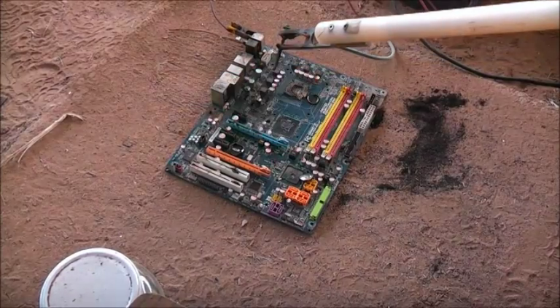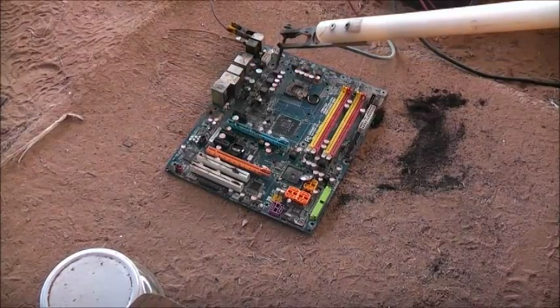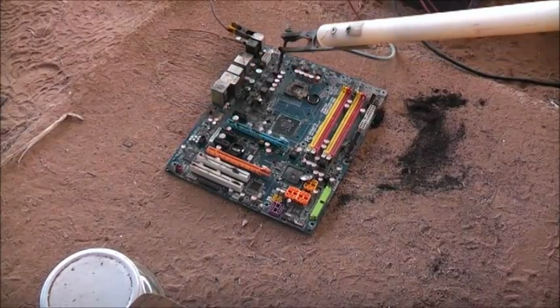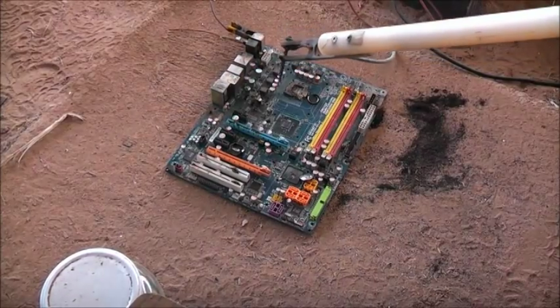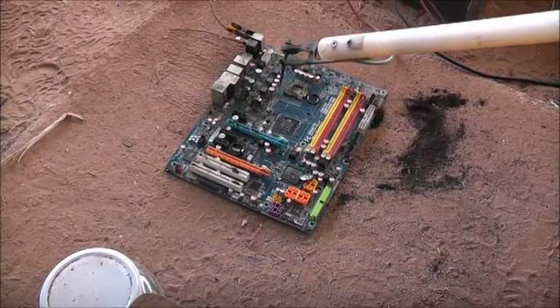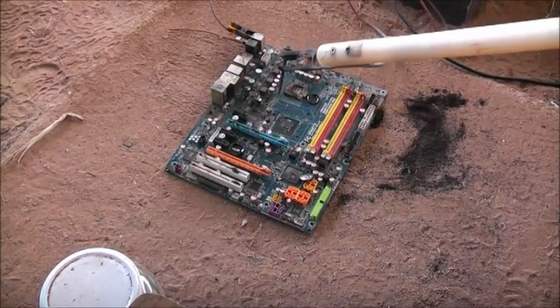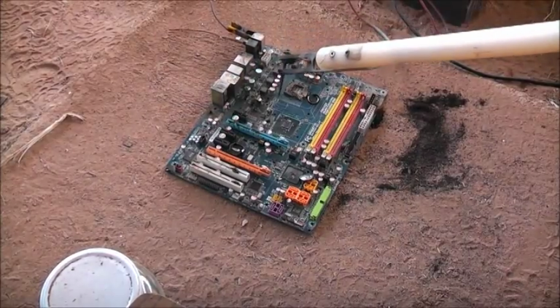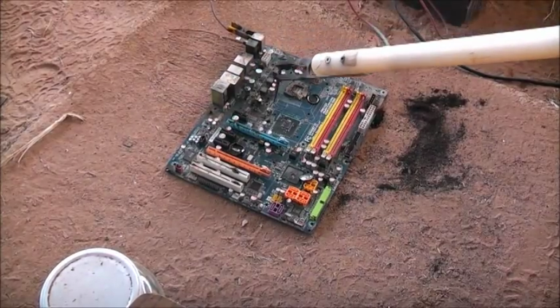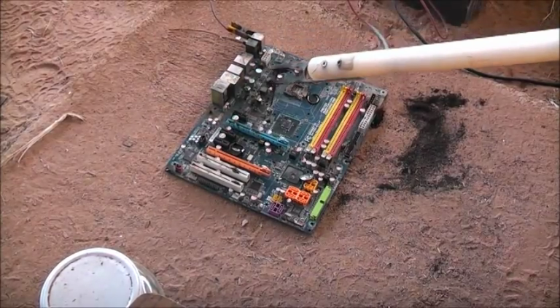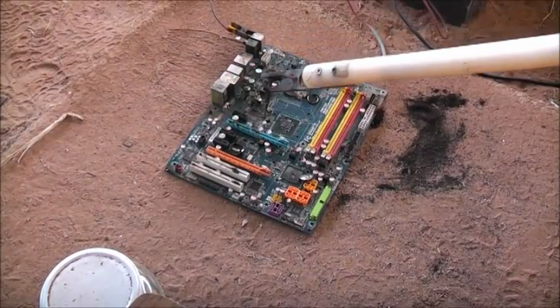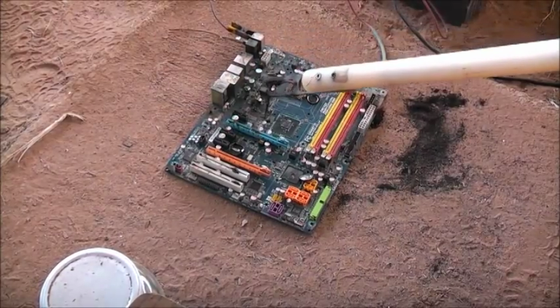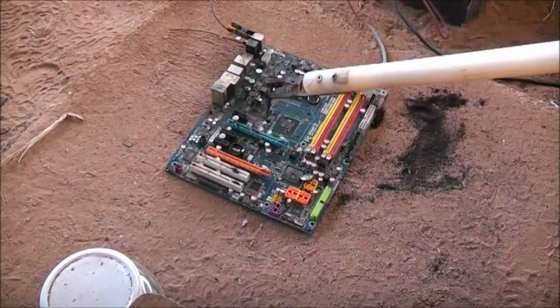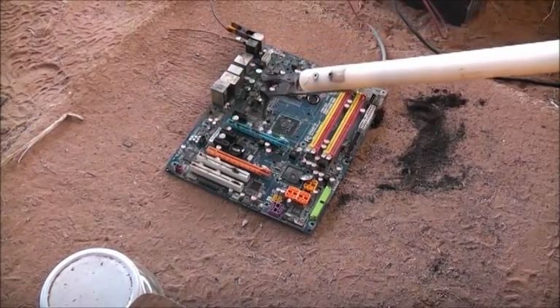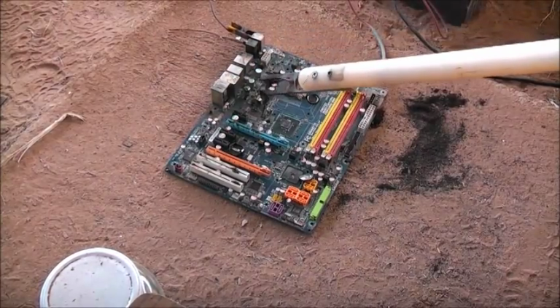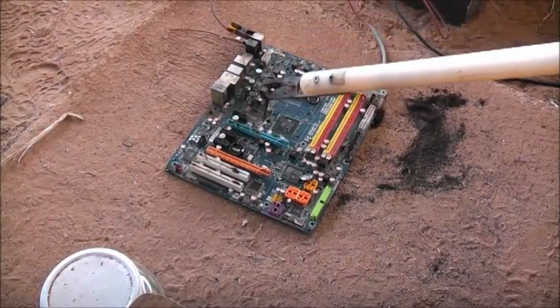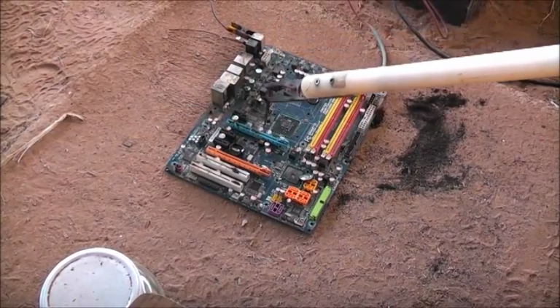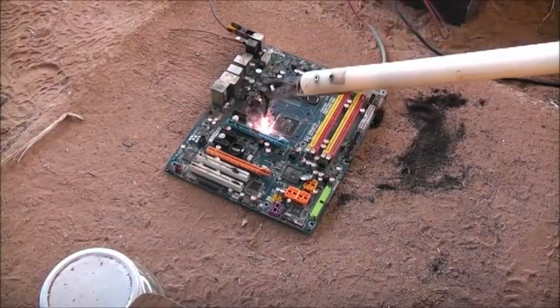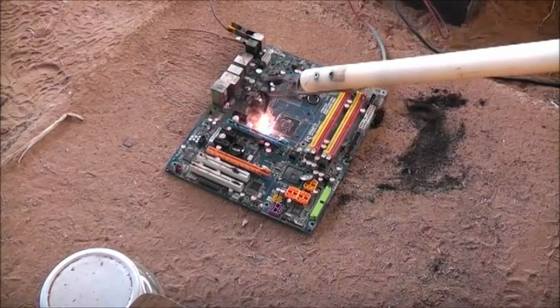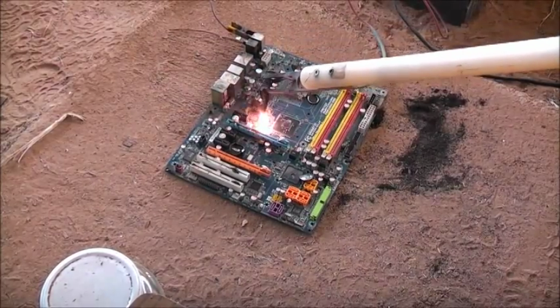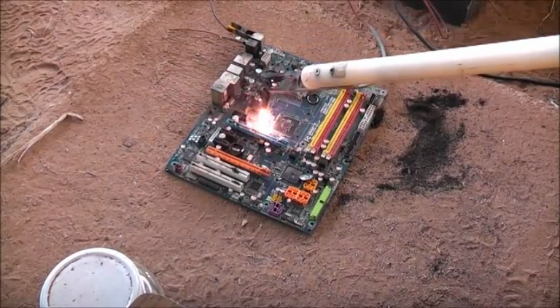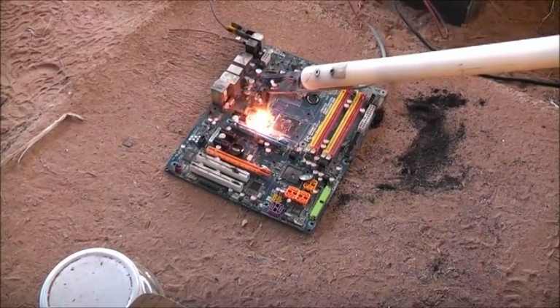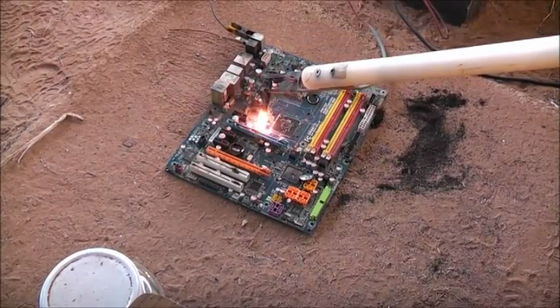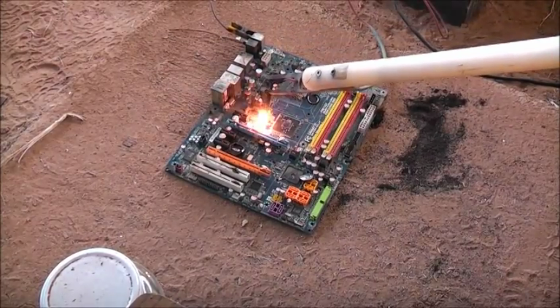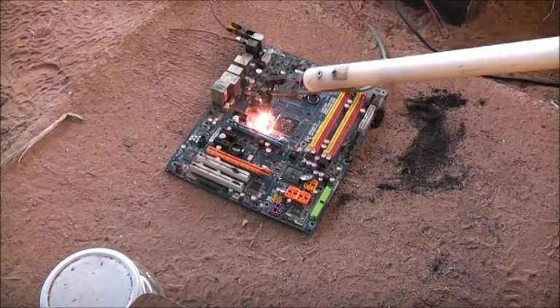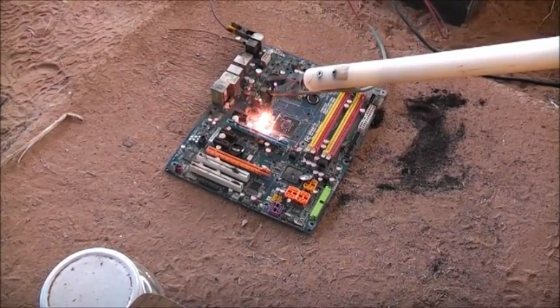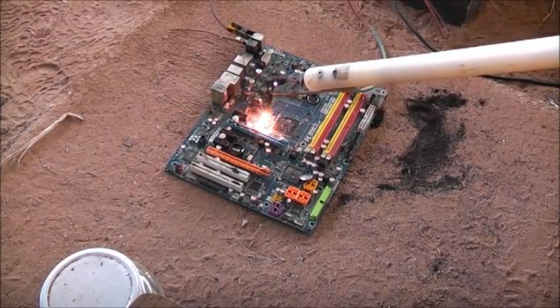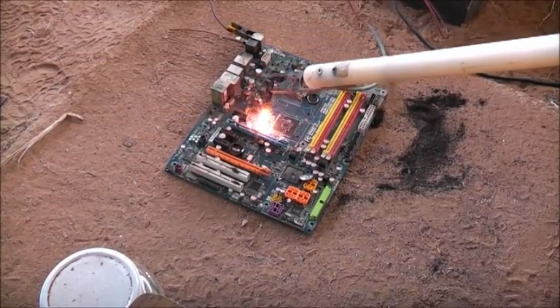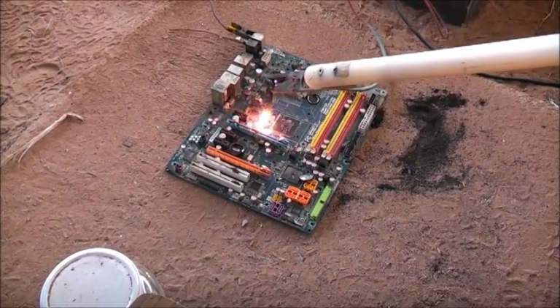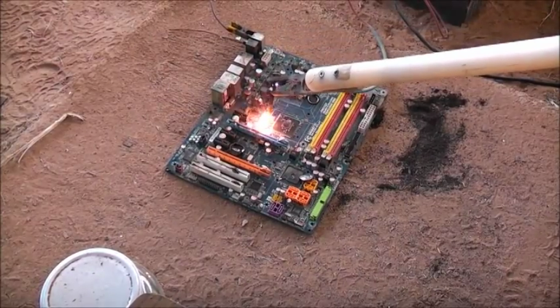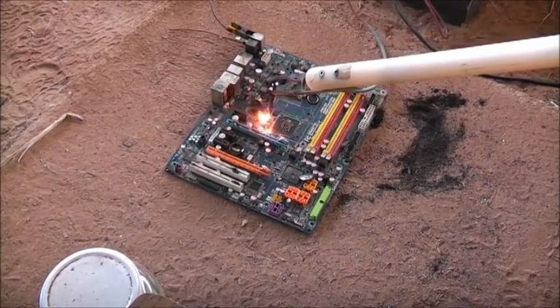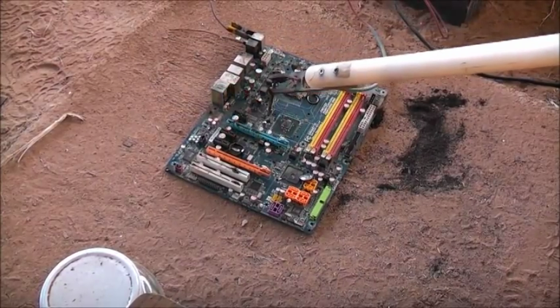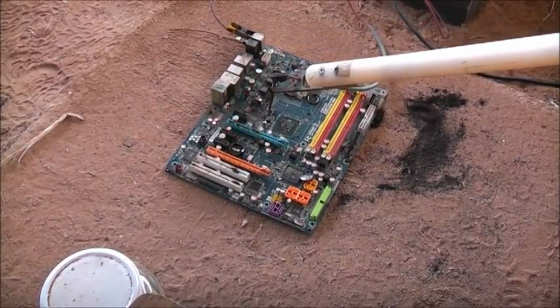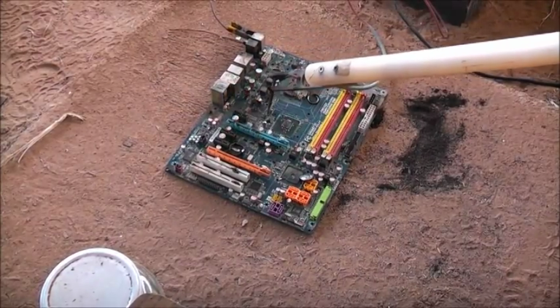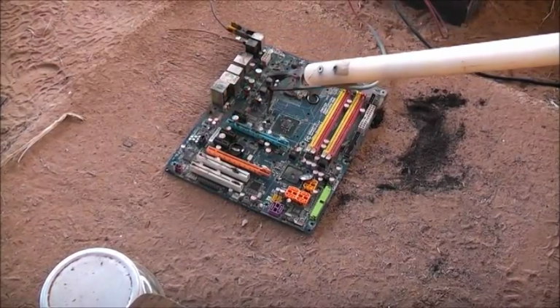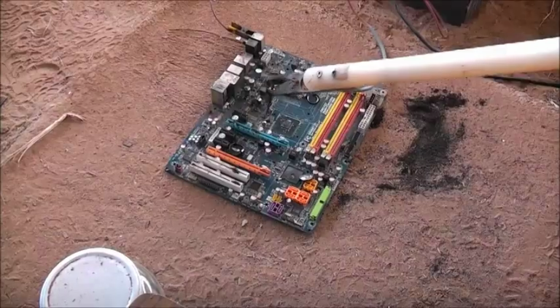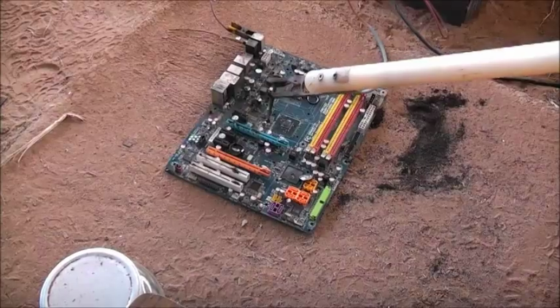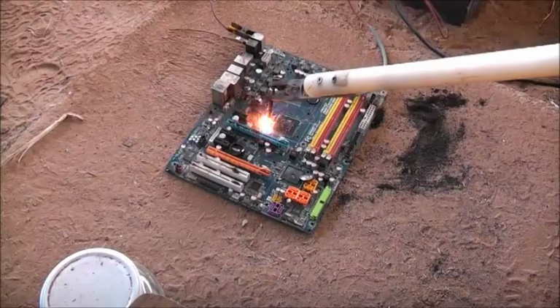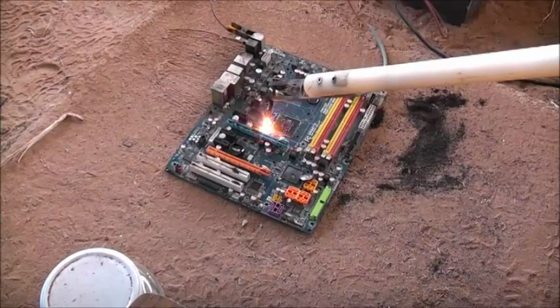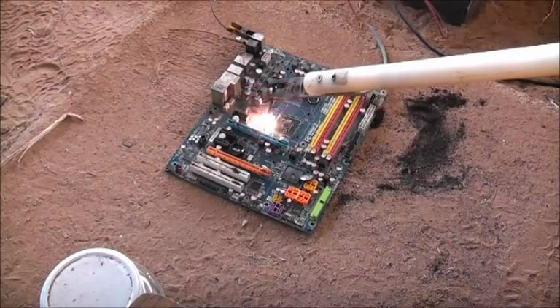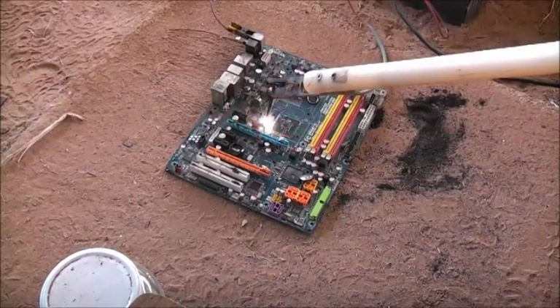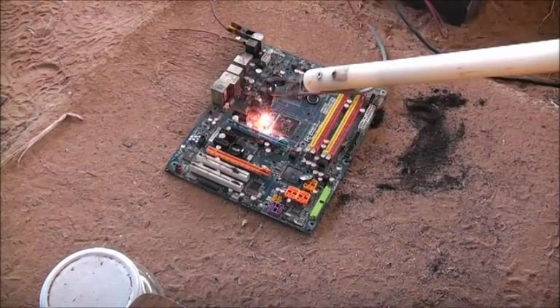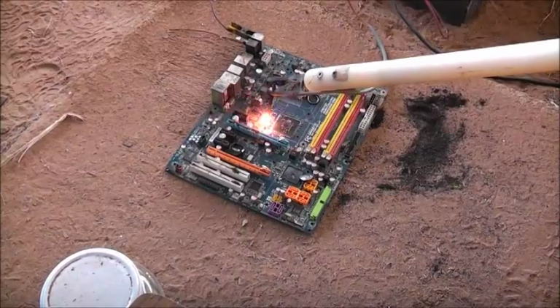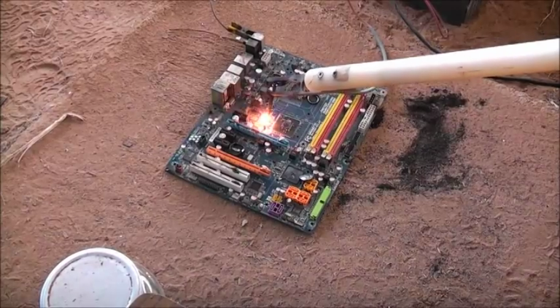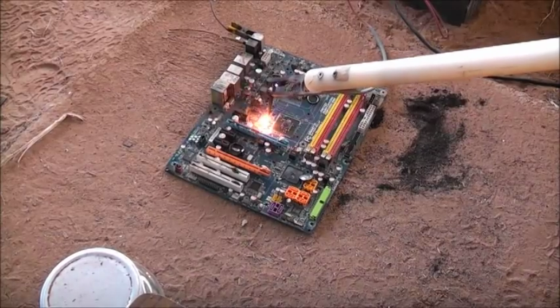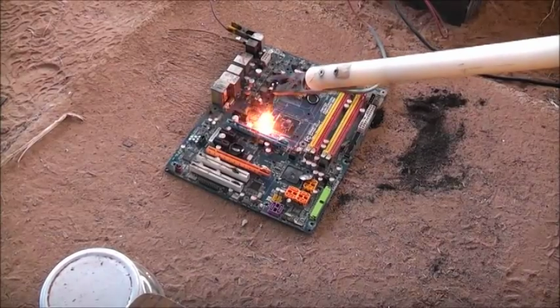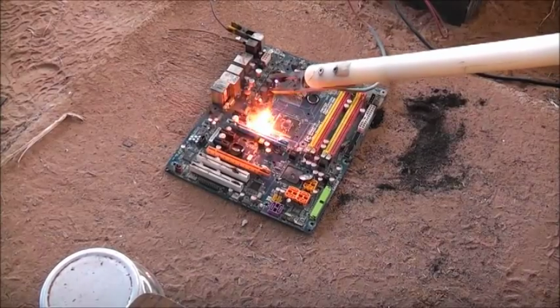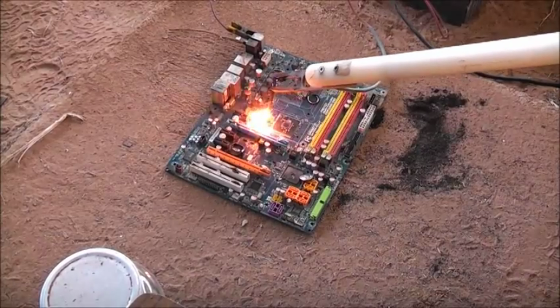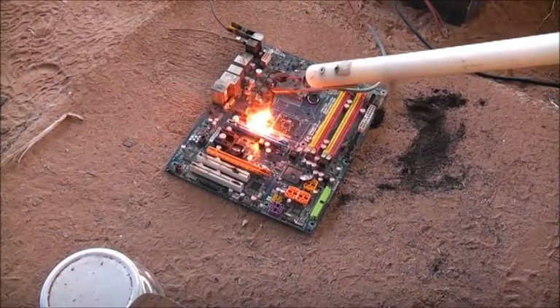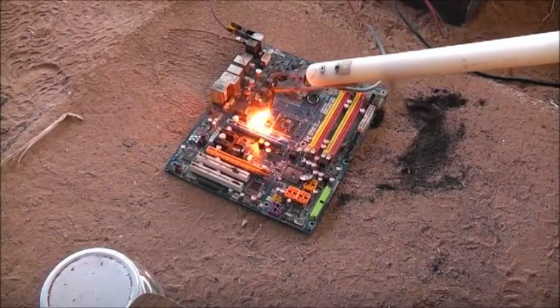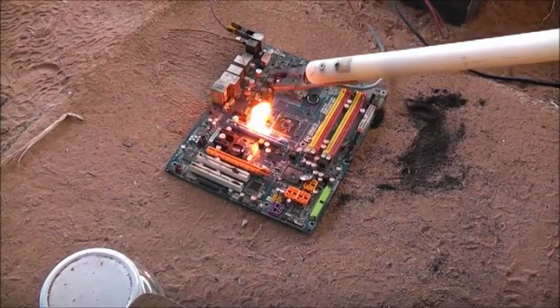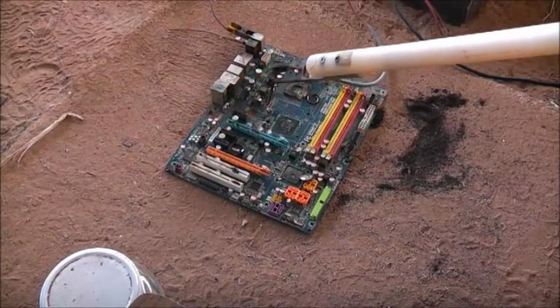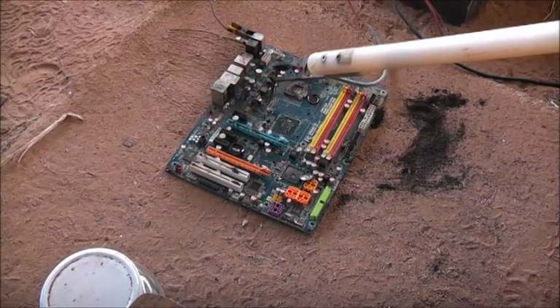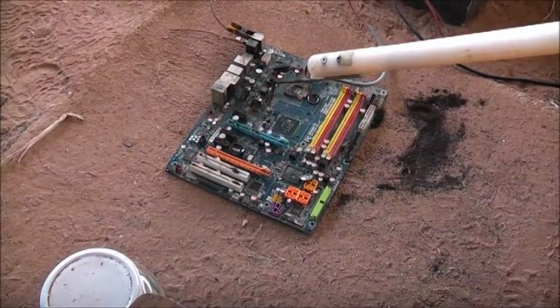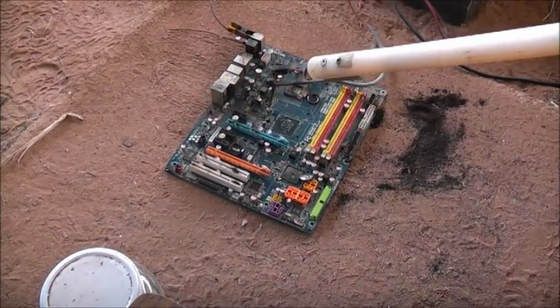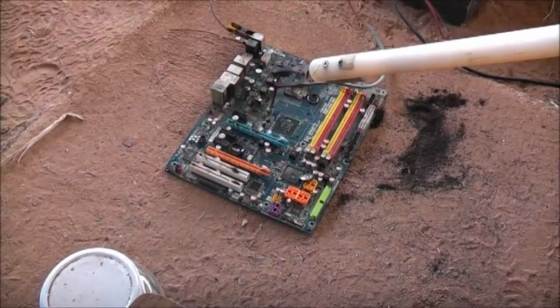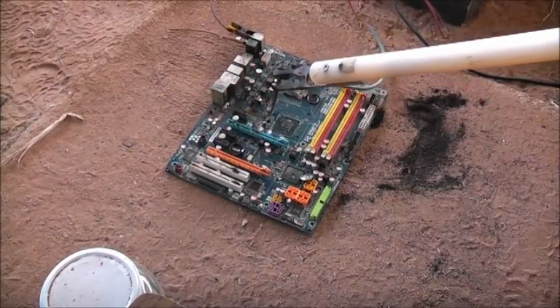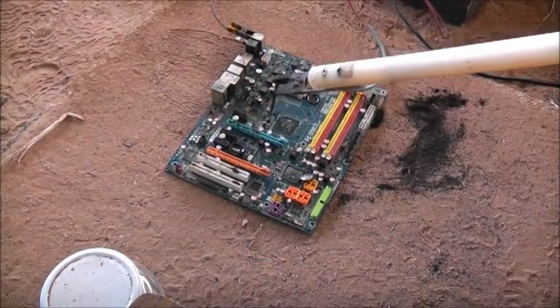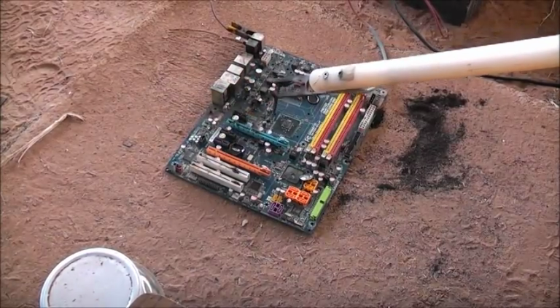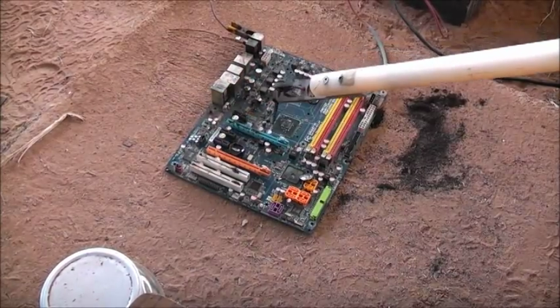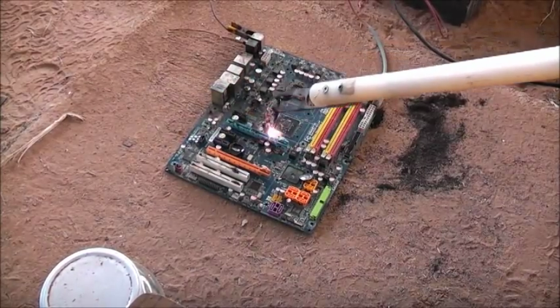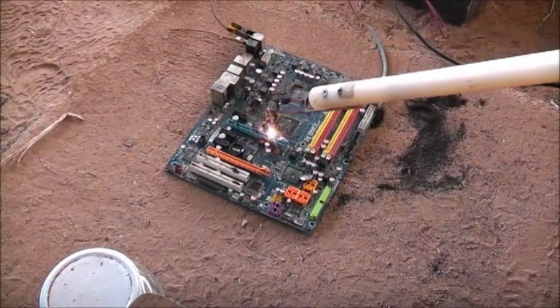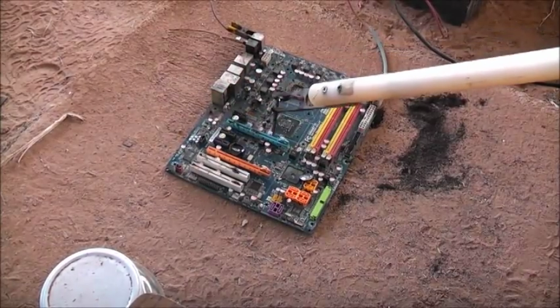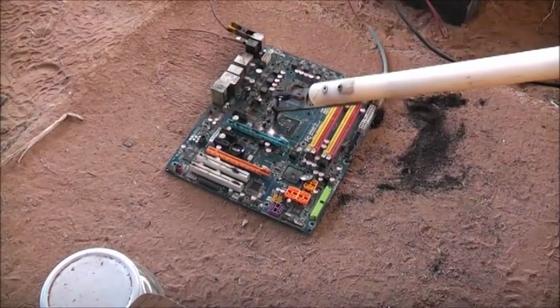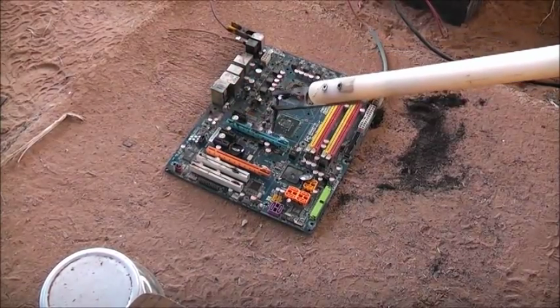That little electrolytic is a solid-state and they vent the same. Because I'm arcing to them, it's not in the soft spot in the aluminum on the top.